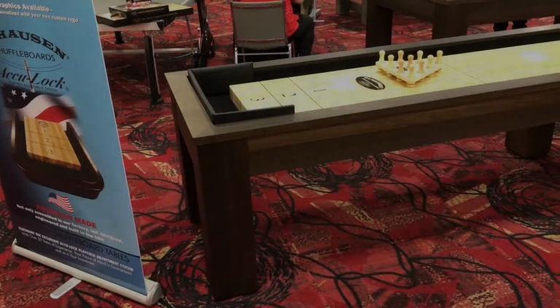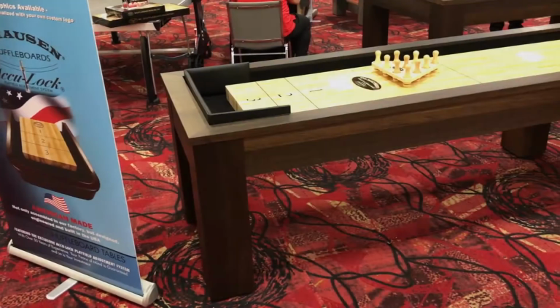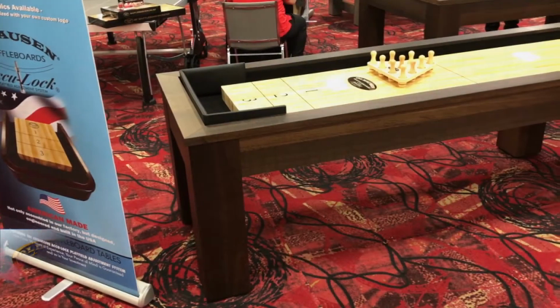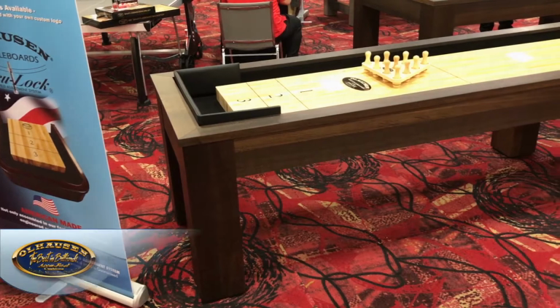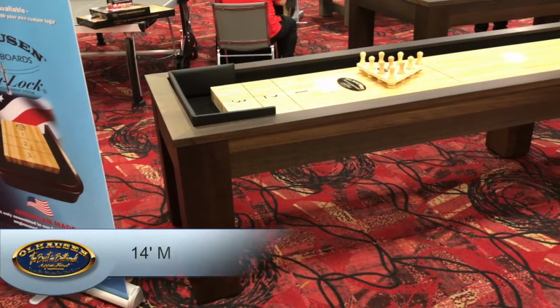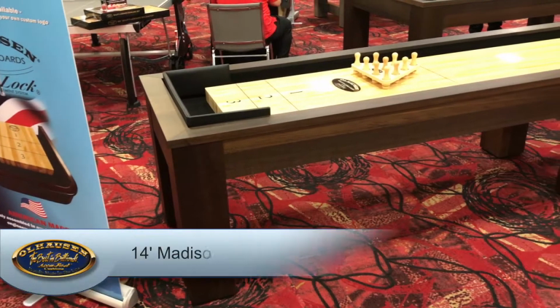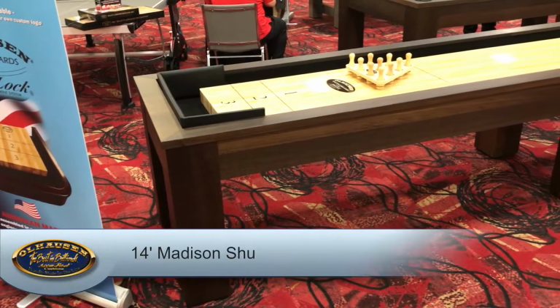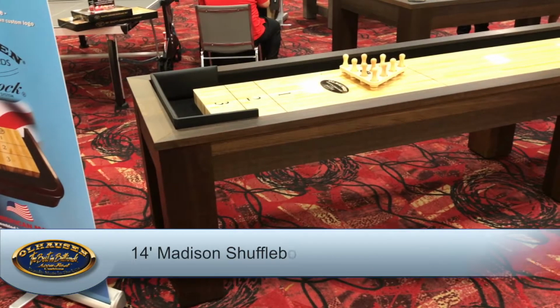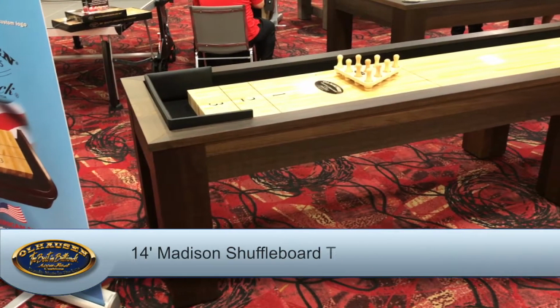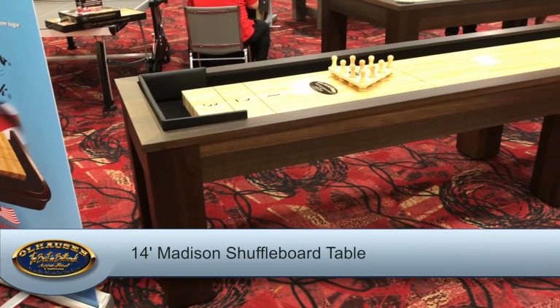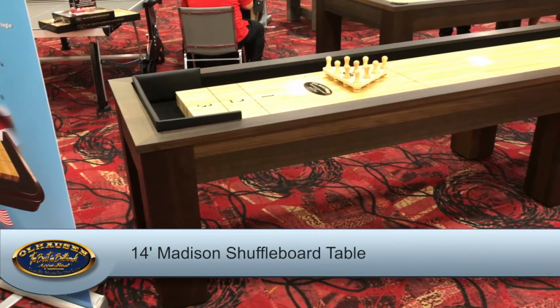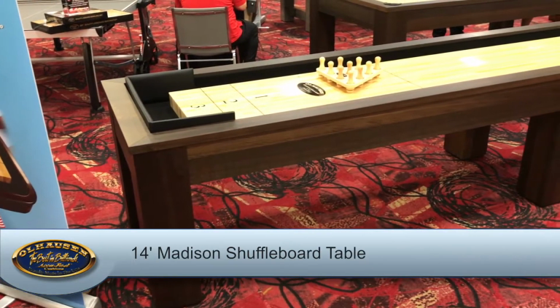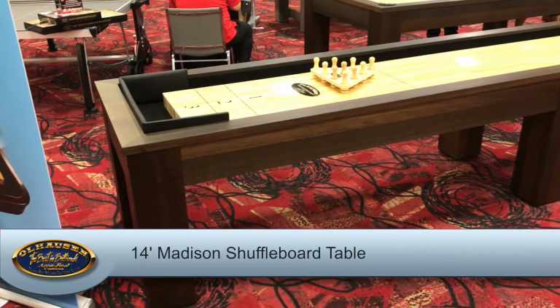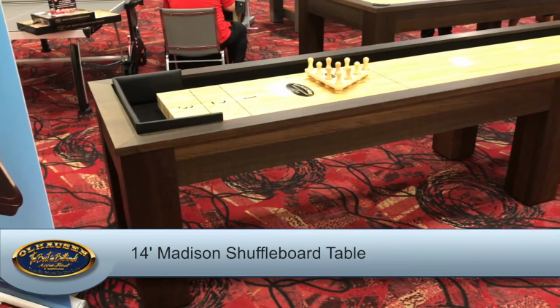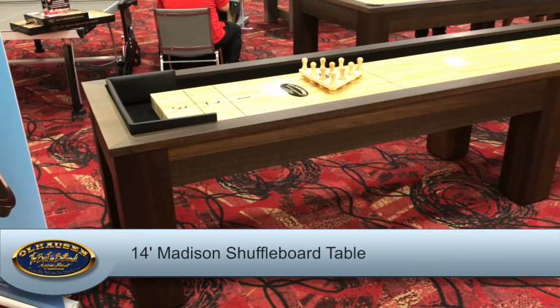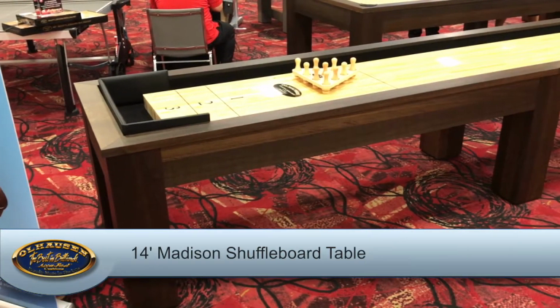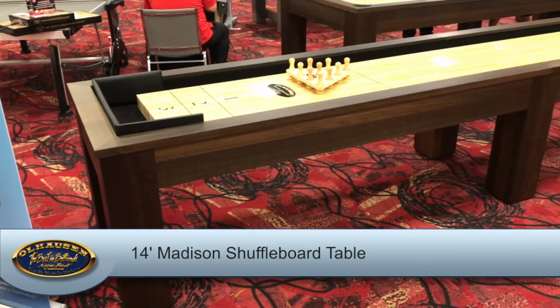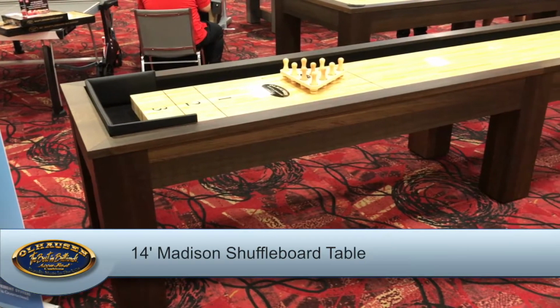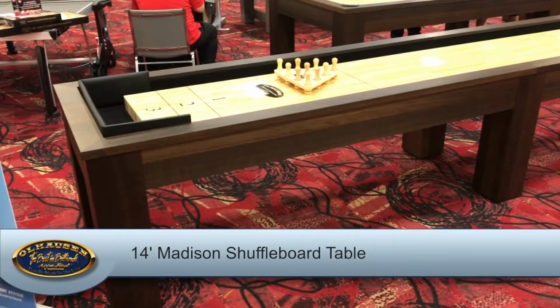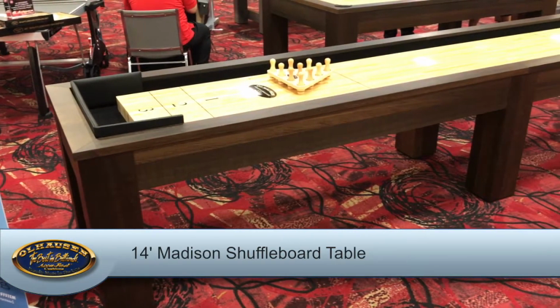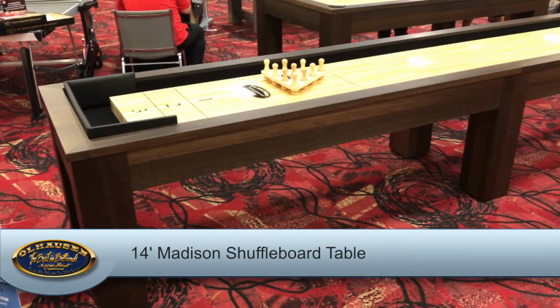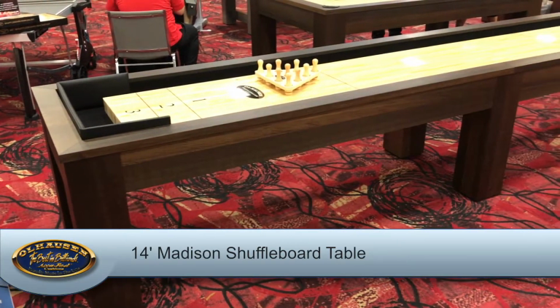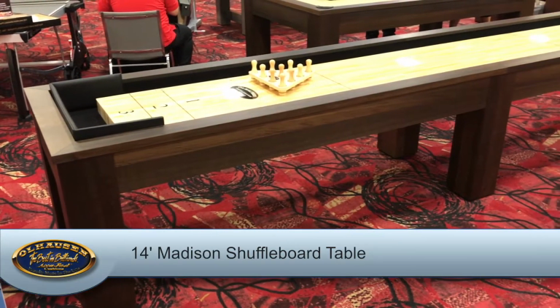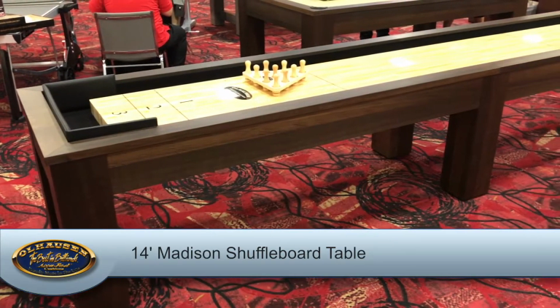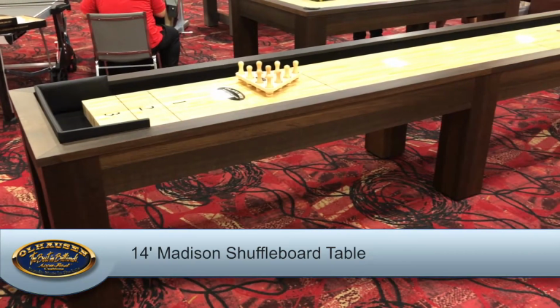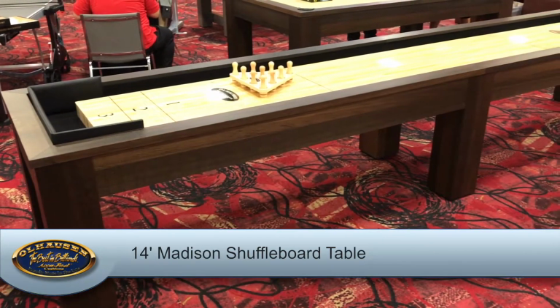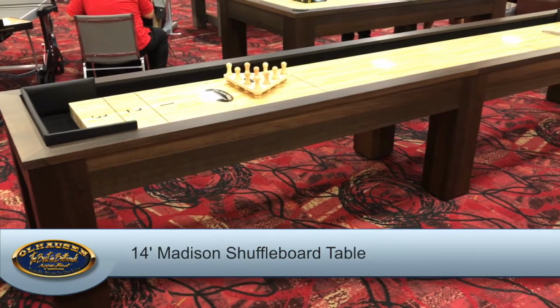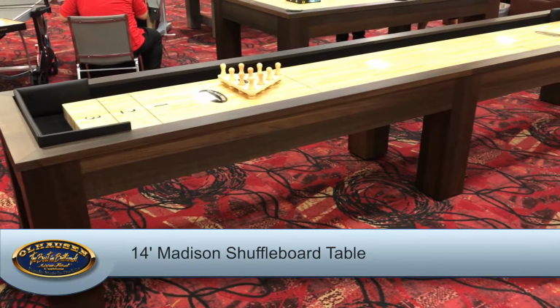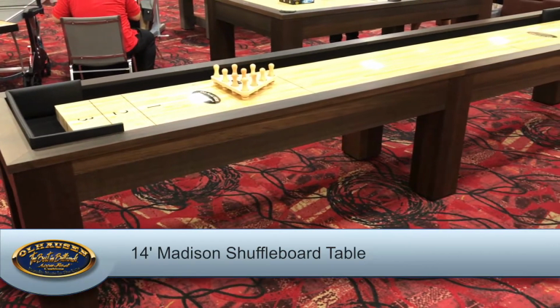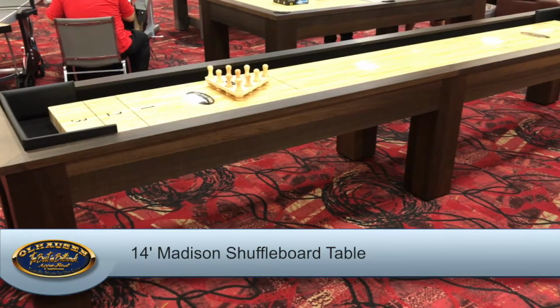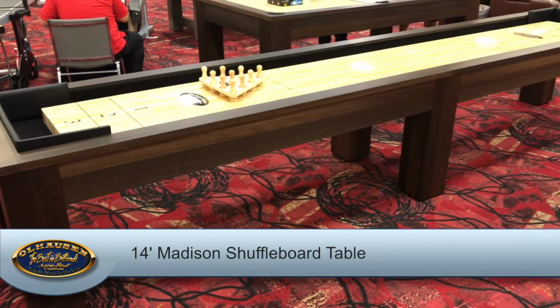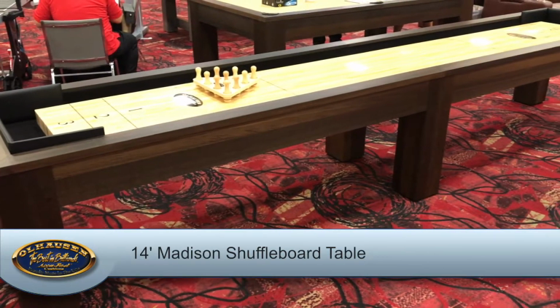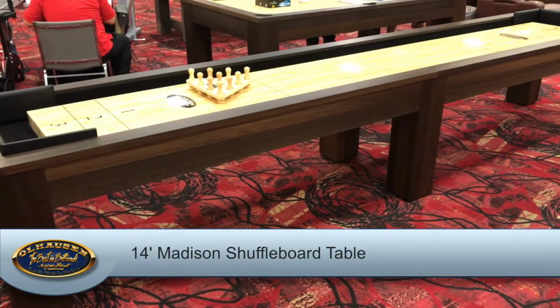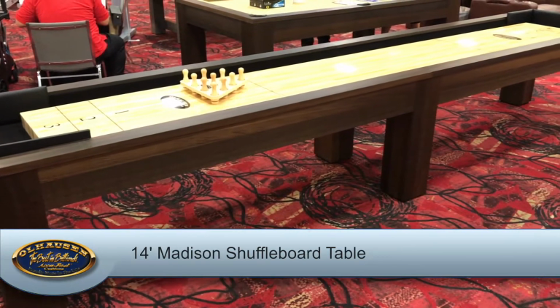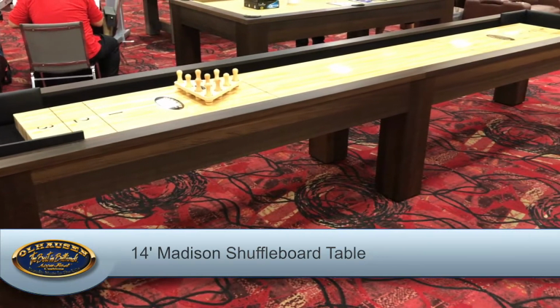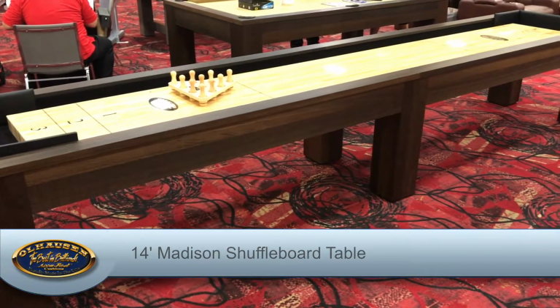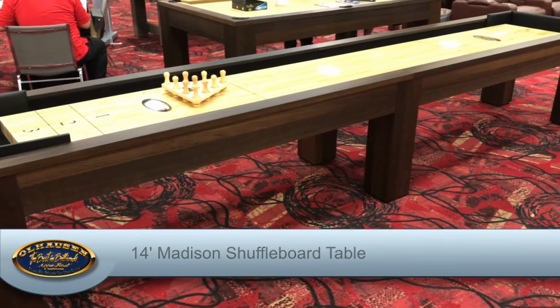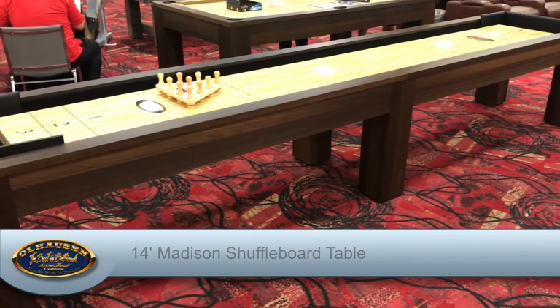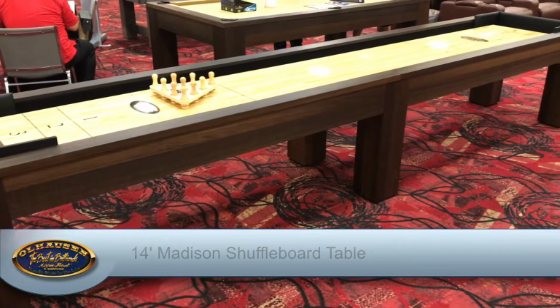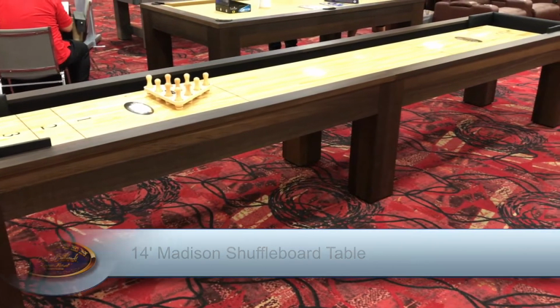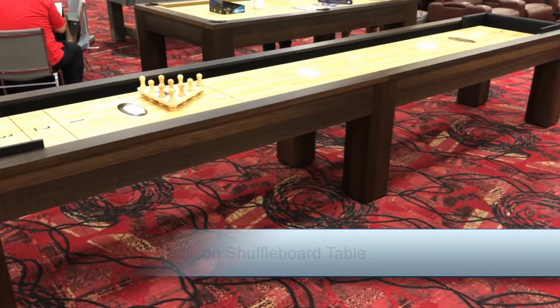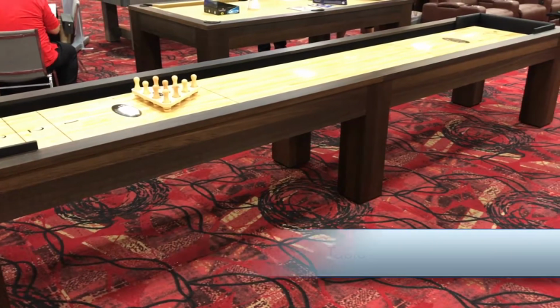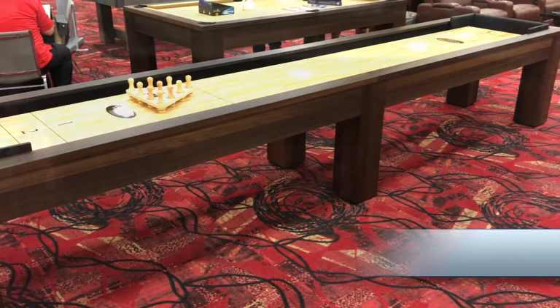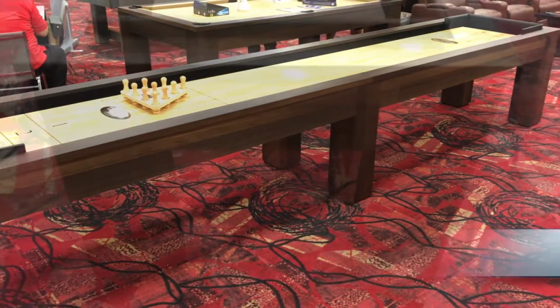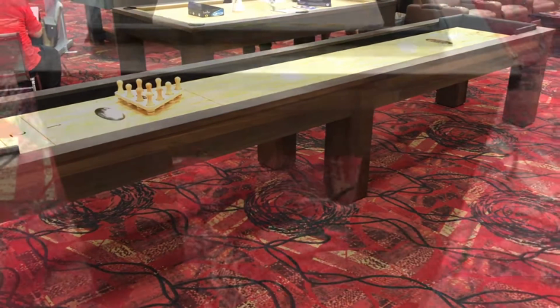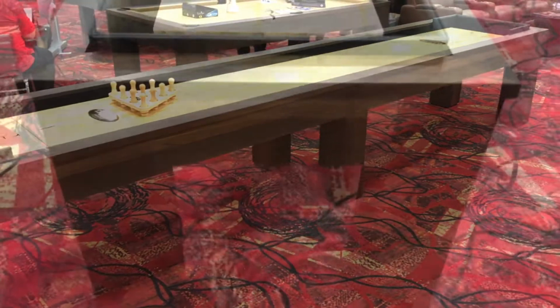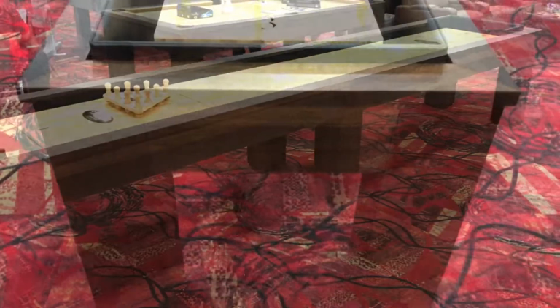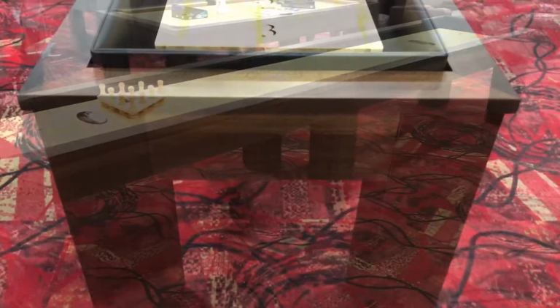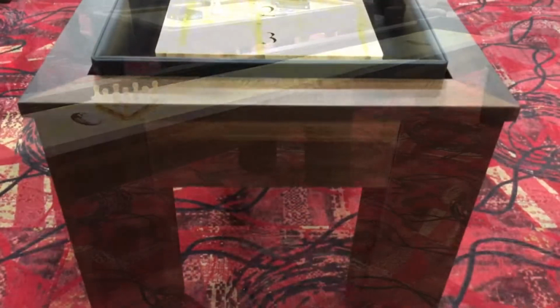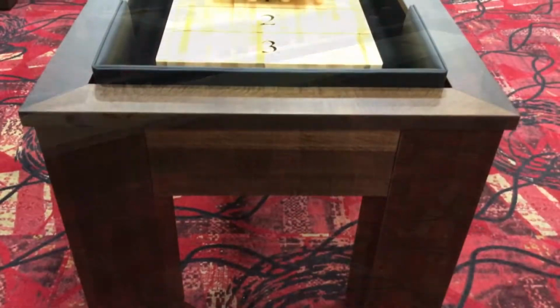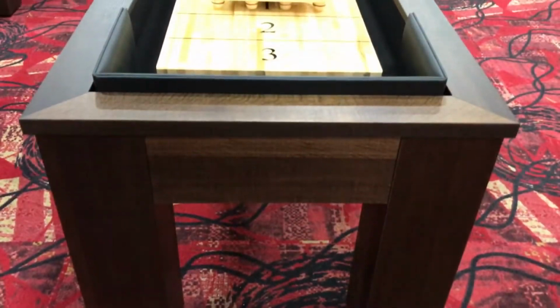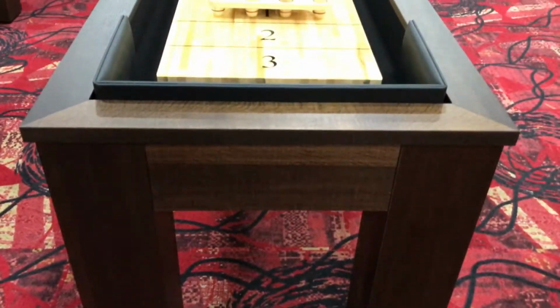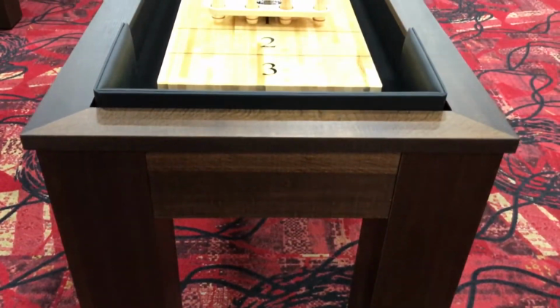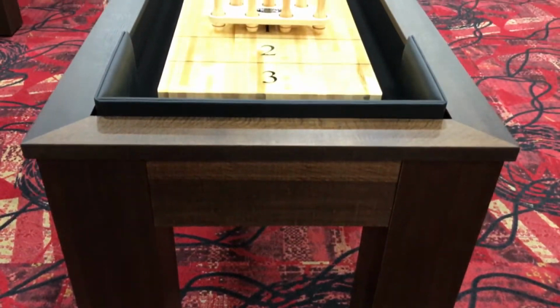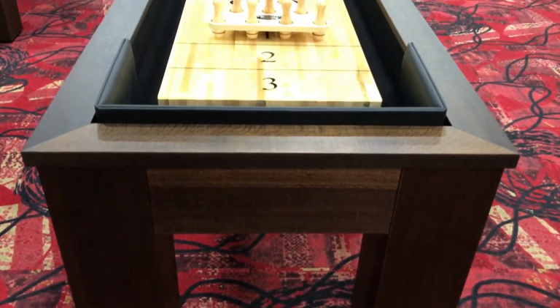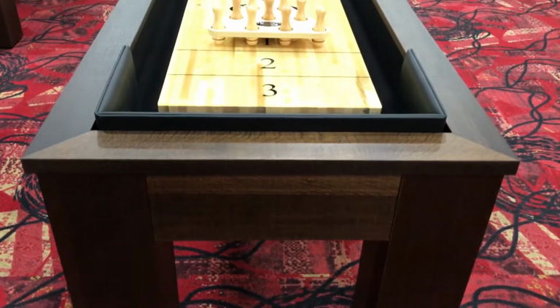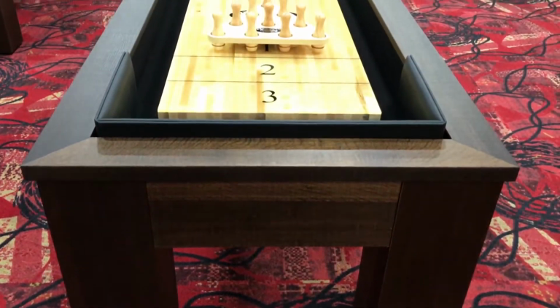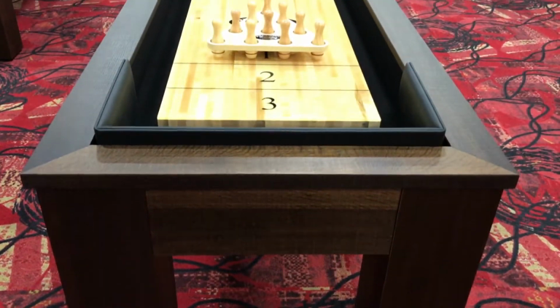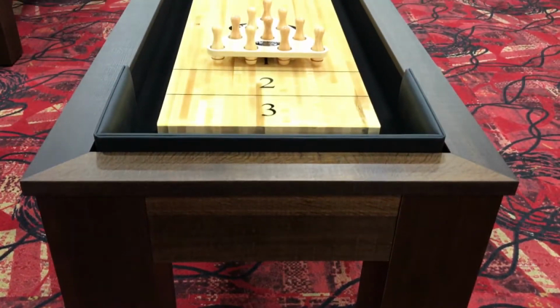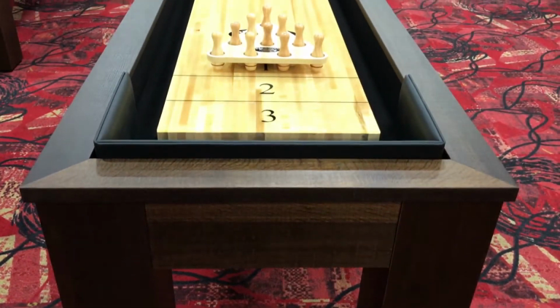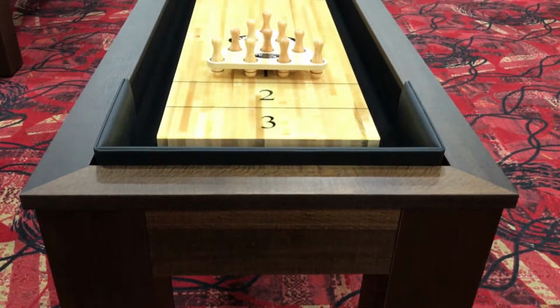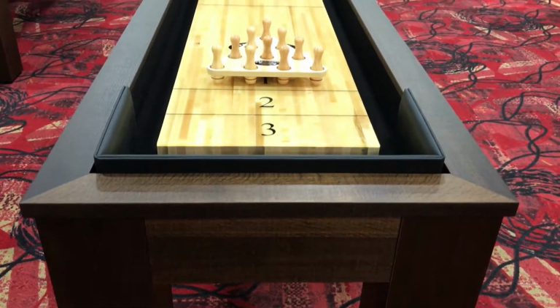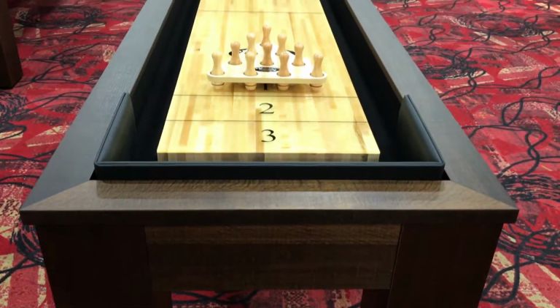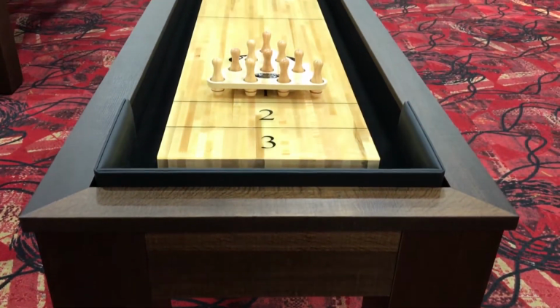The Madison and all Ohlhausen shuffleboard tables are available in the Fumed White Oak Veneer, or any finish available from Ohlhausen.